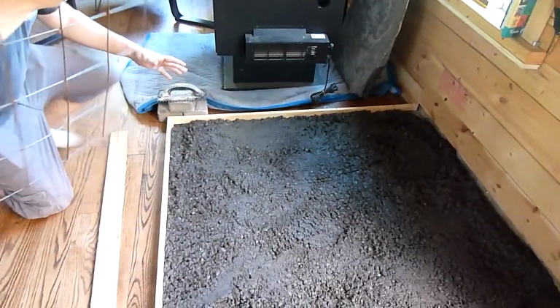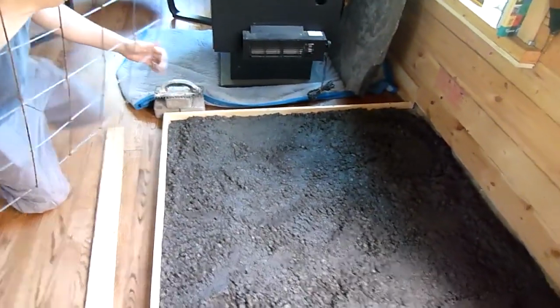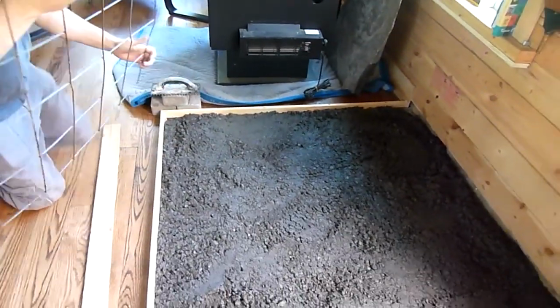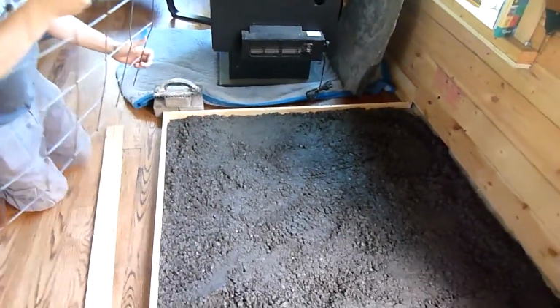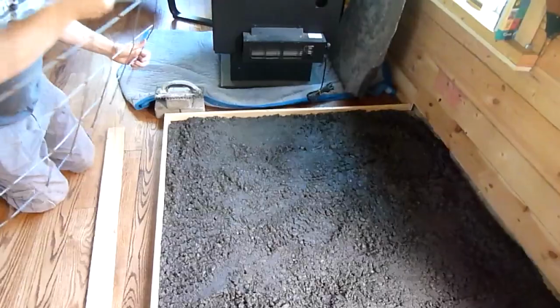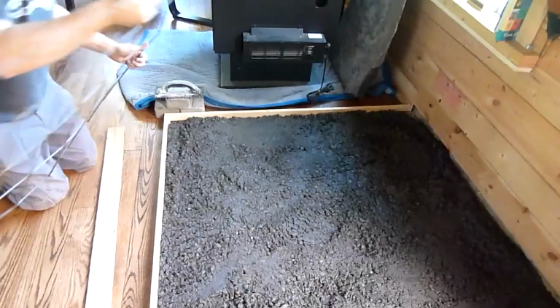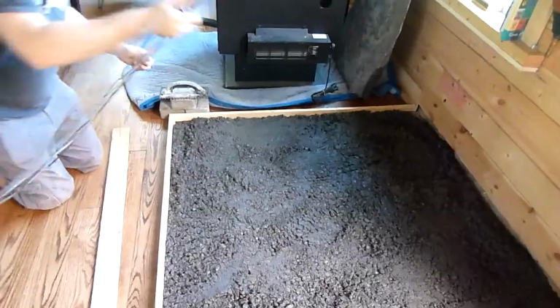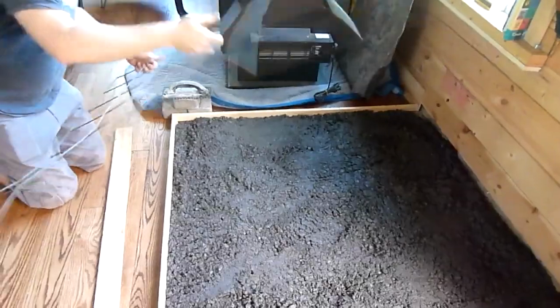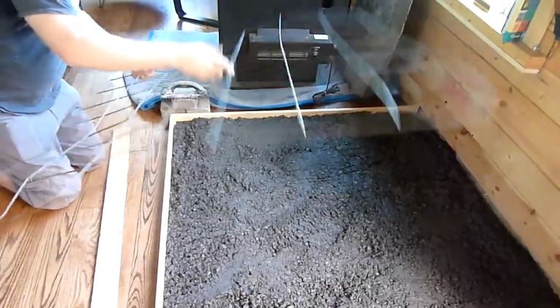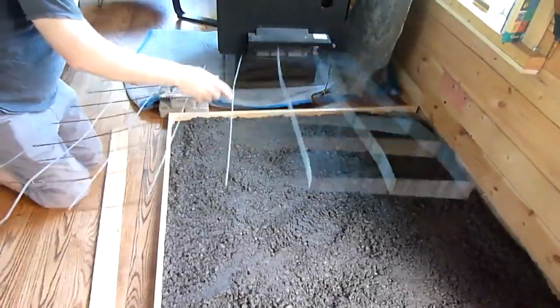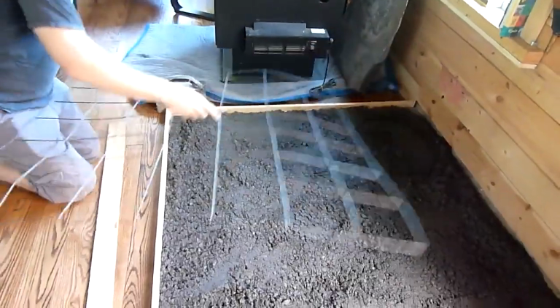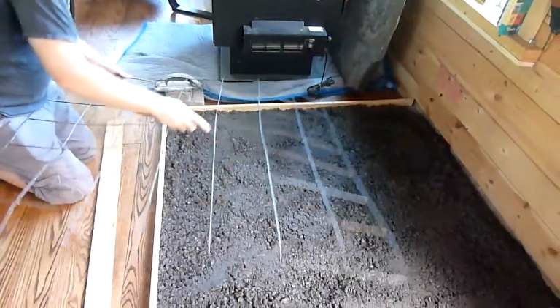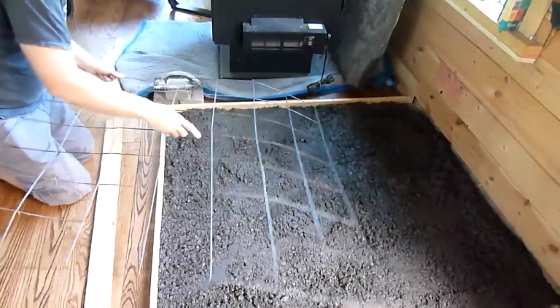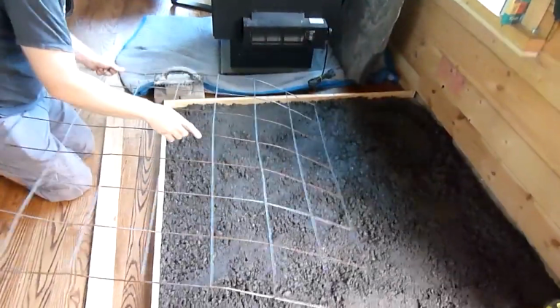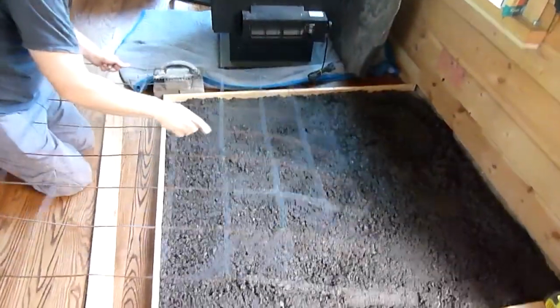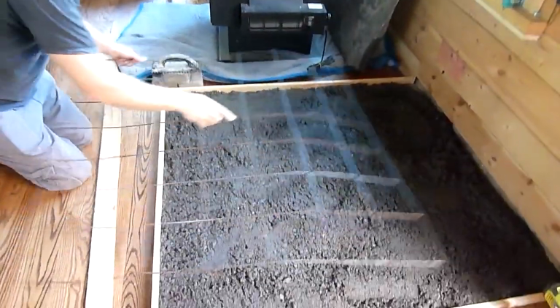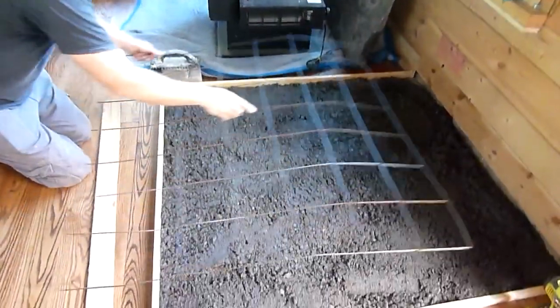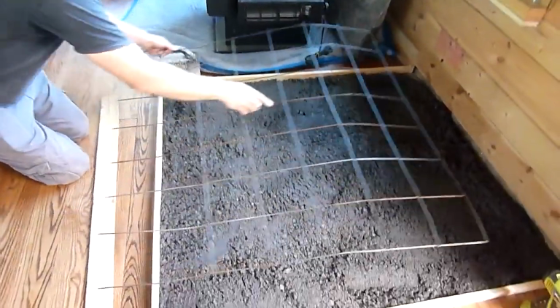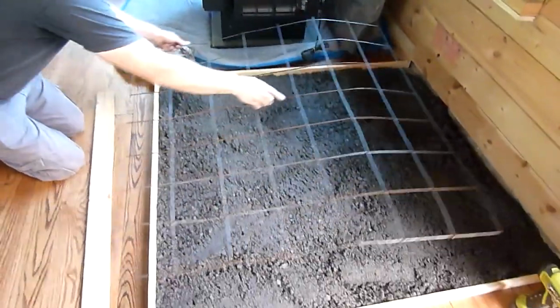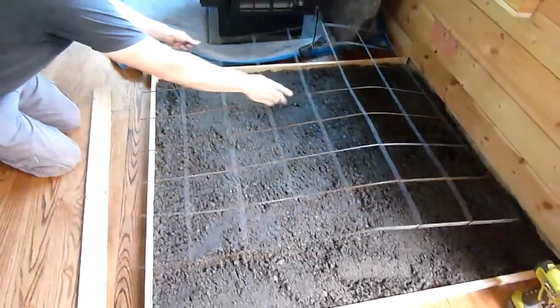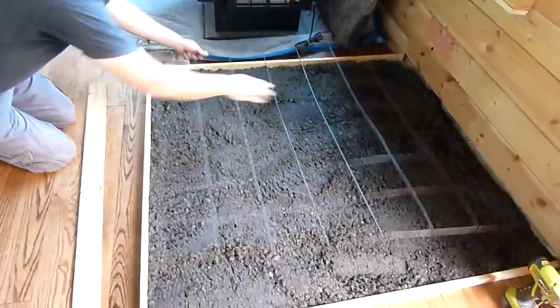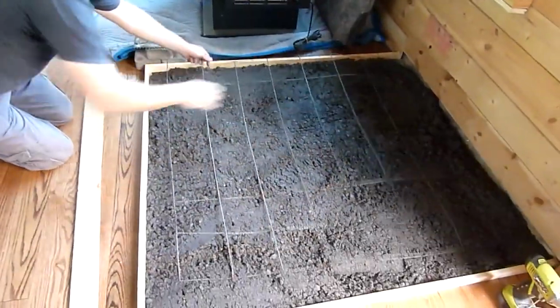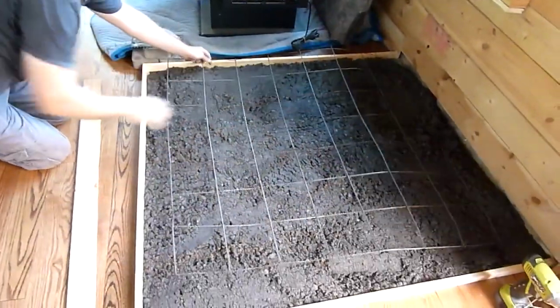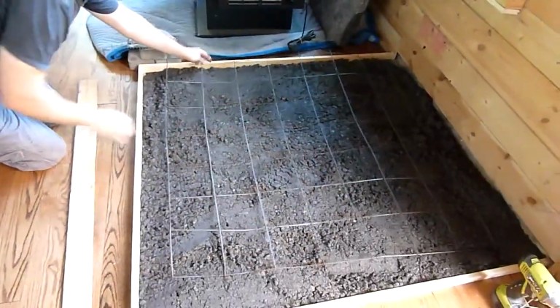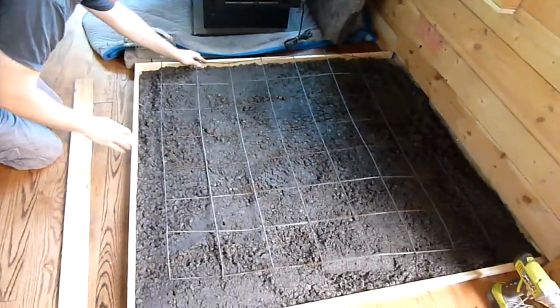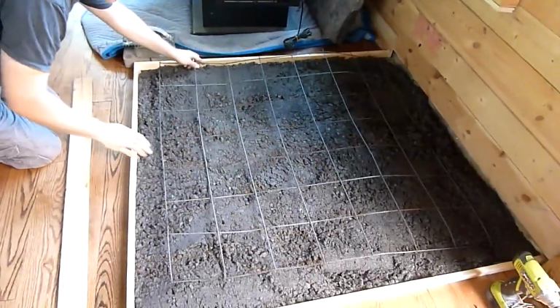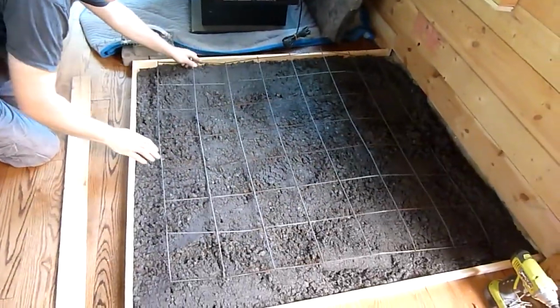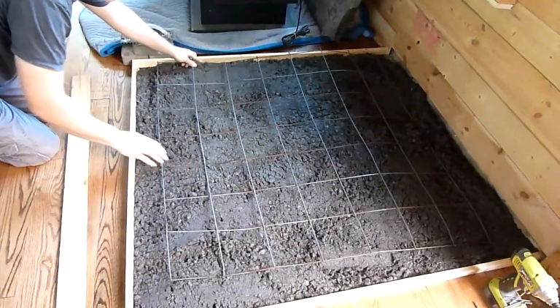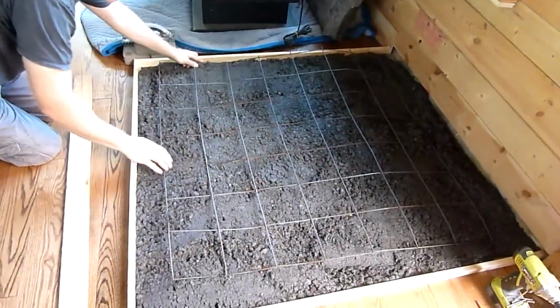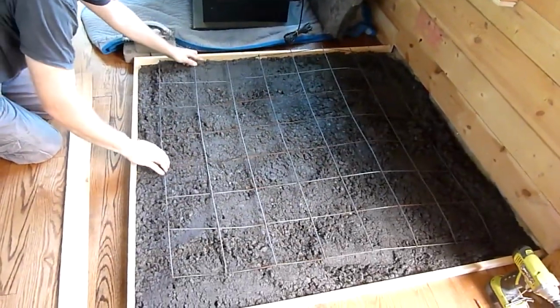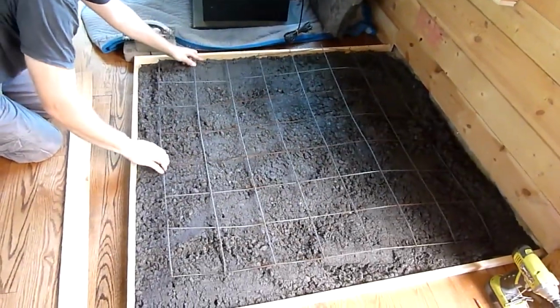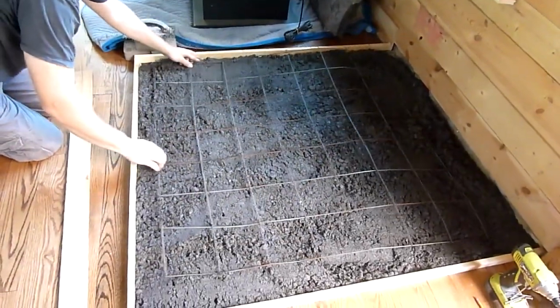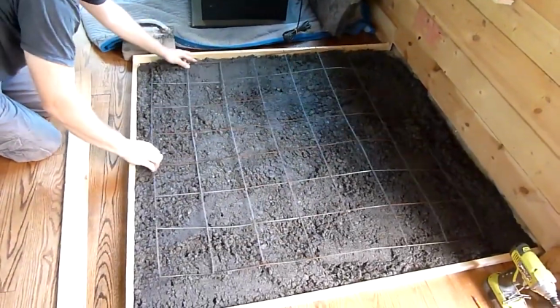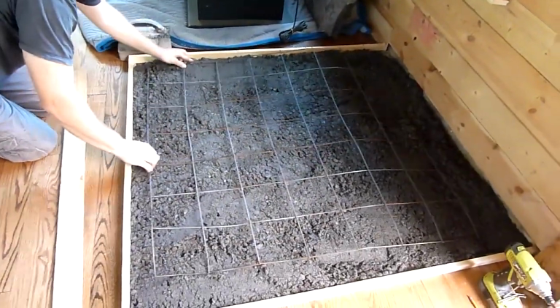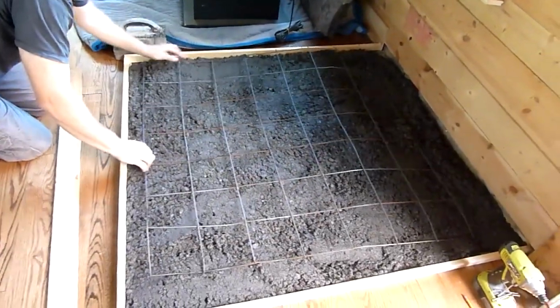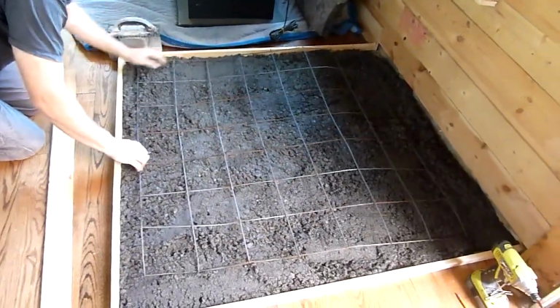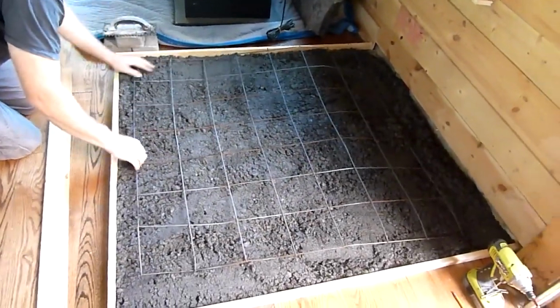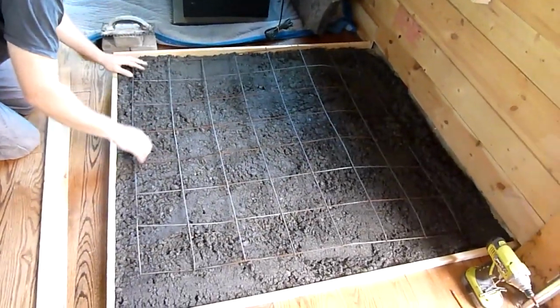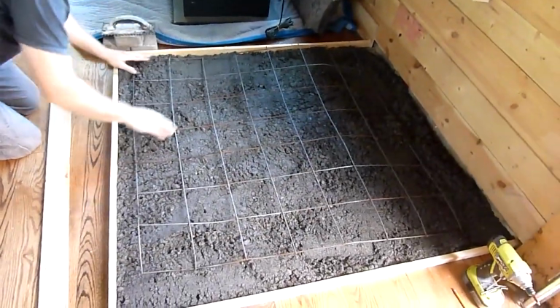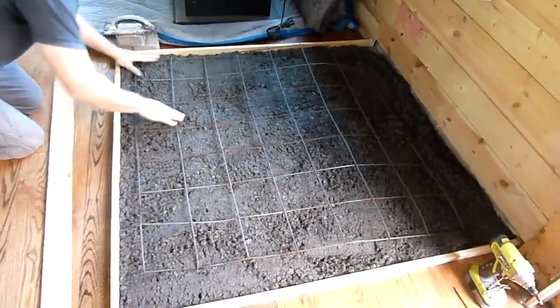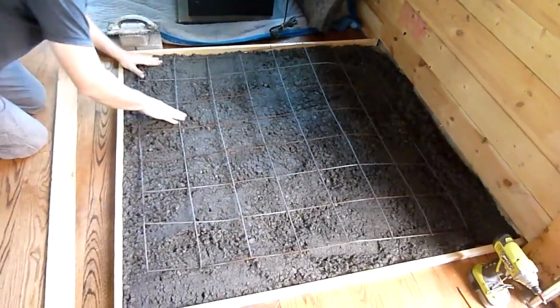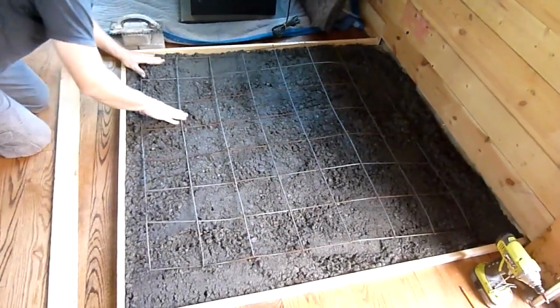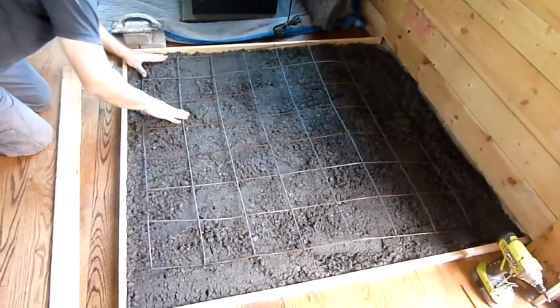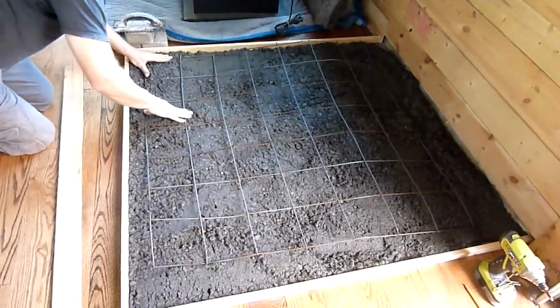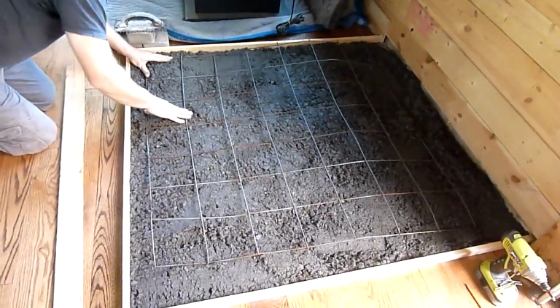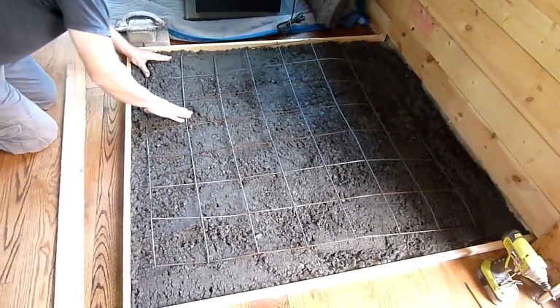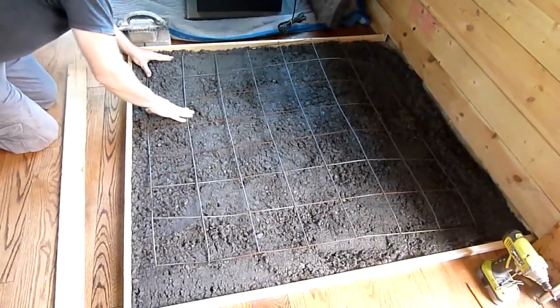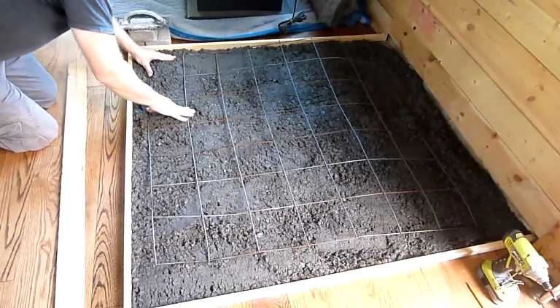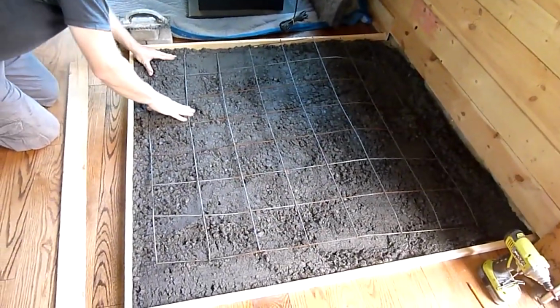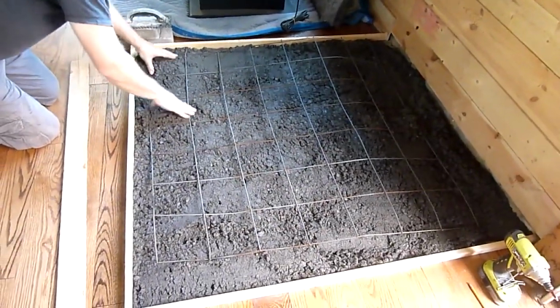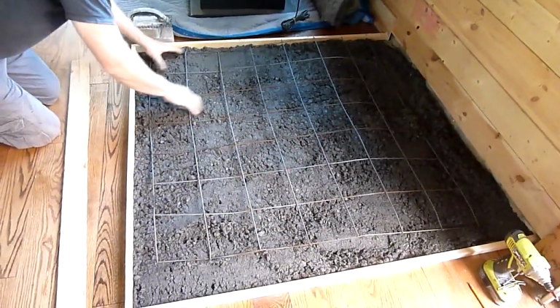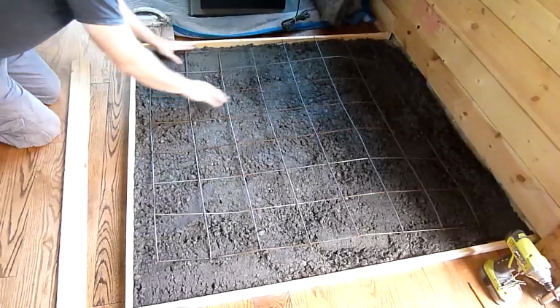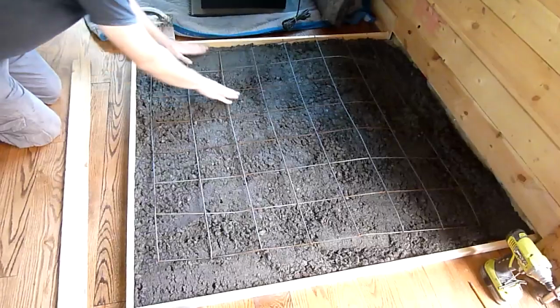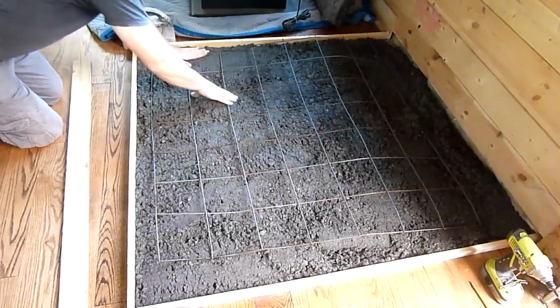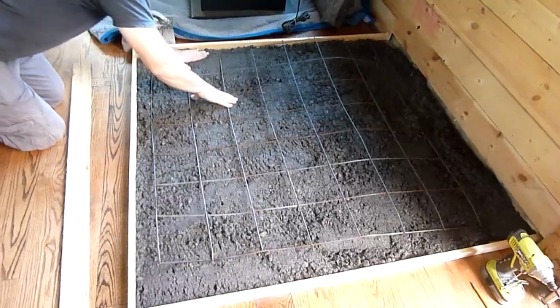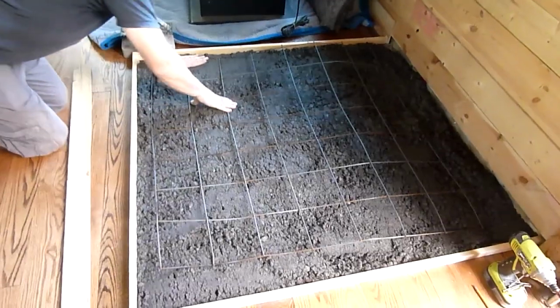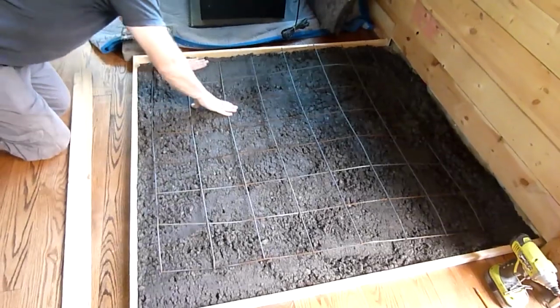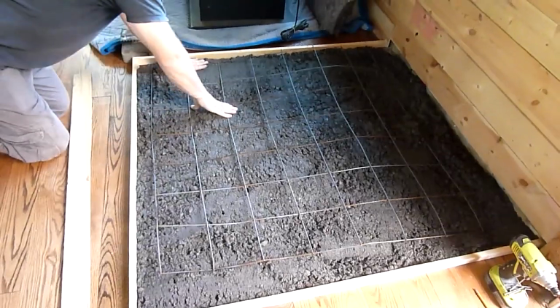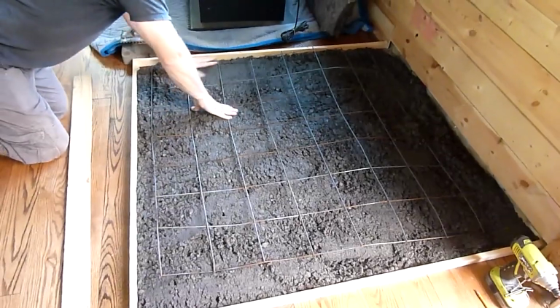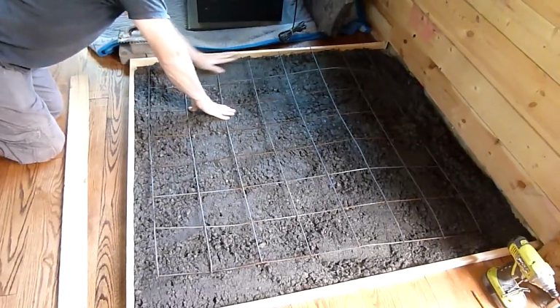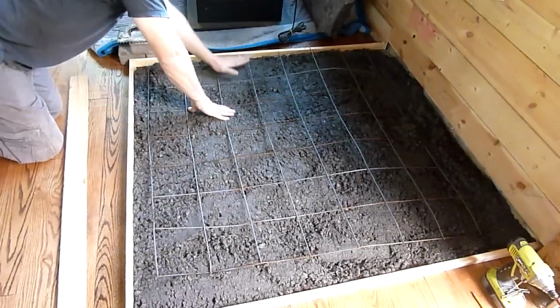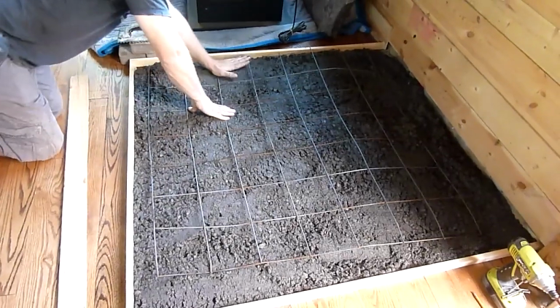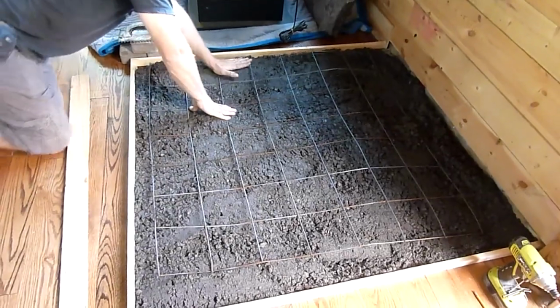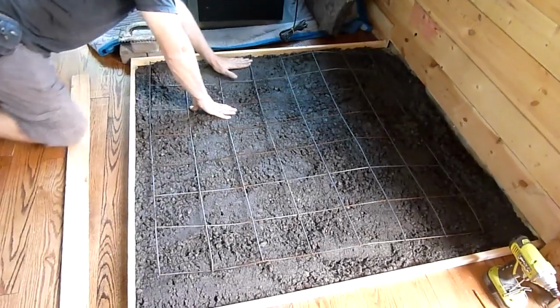After pouring about an inch of concrete, I added the wire reinforcement and then another inch and a half on top. The wire should keep the slab from cracking.